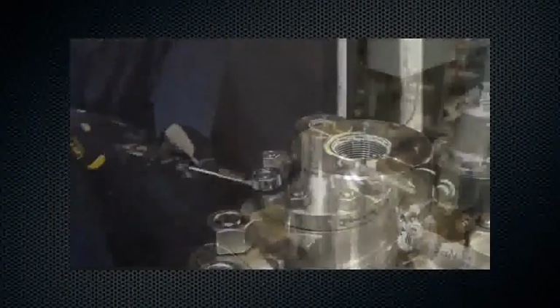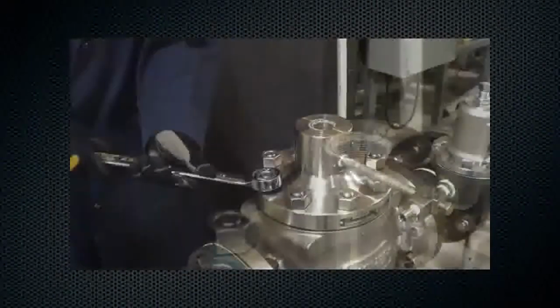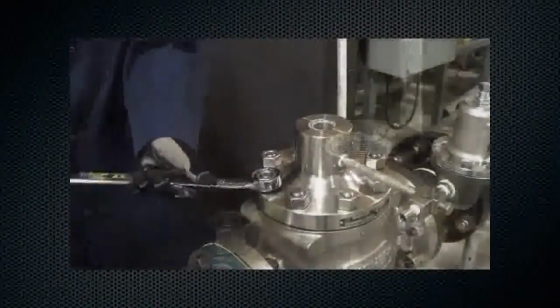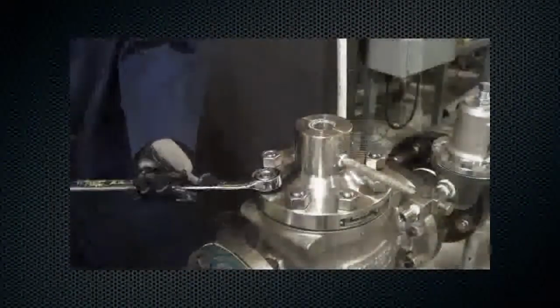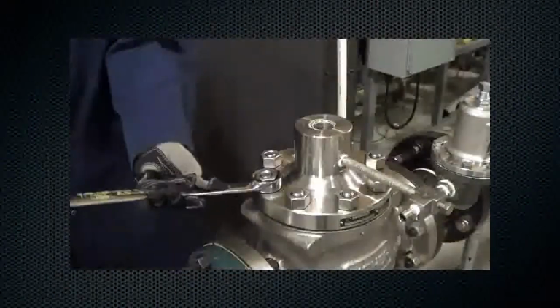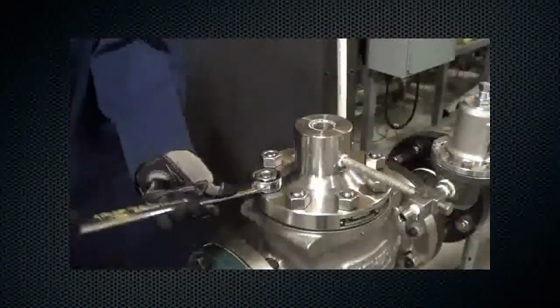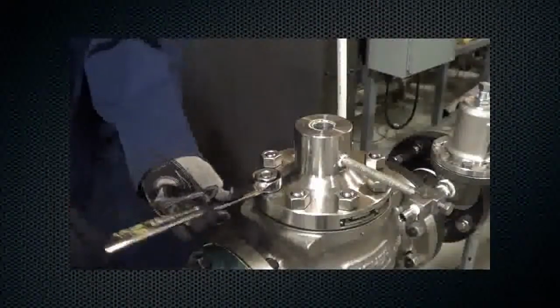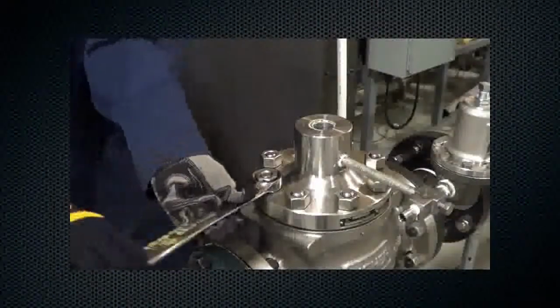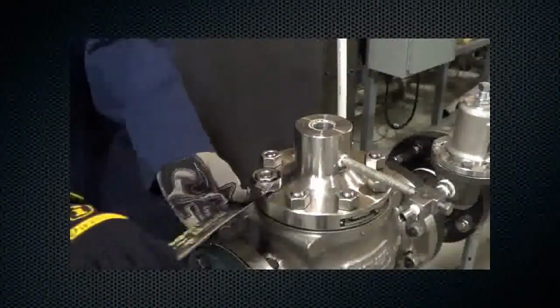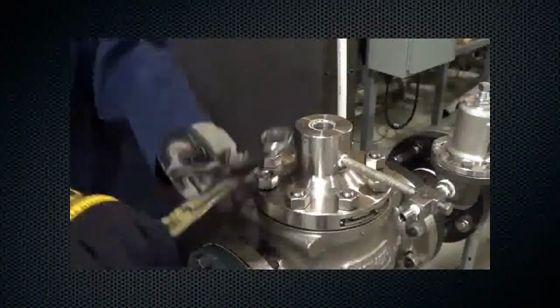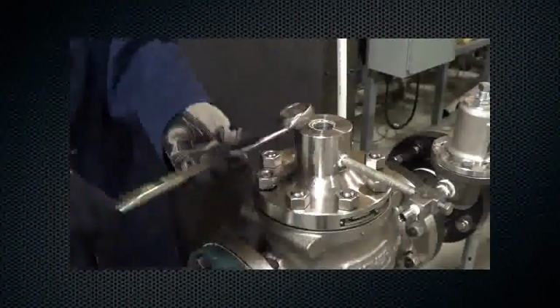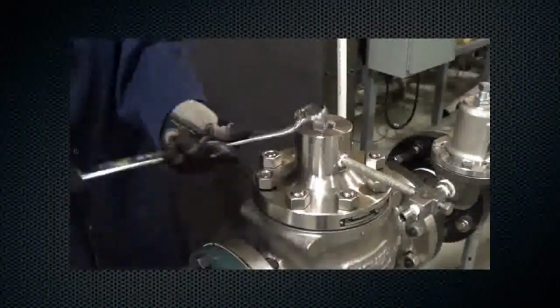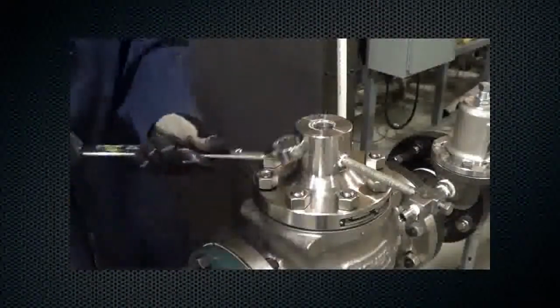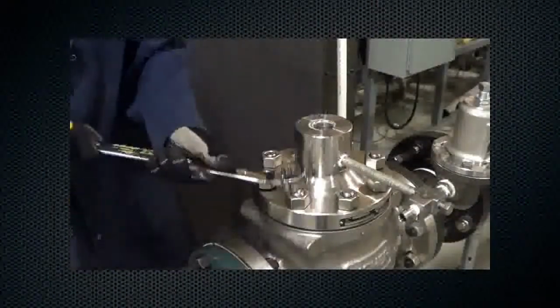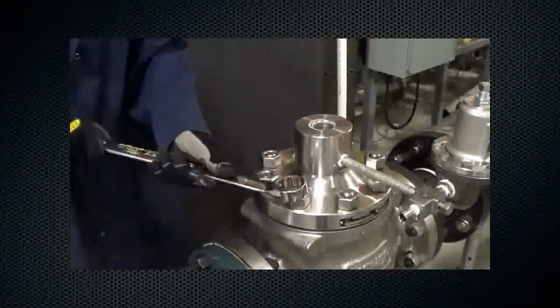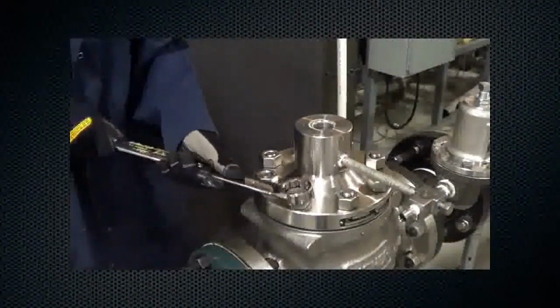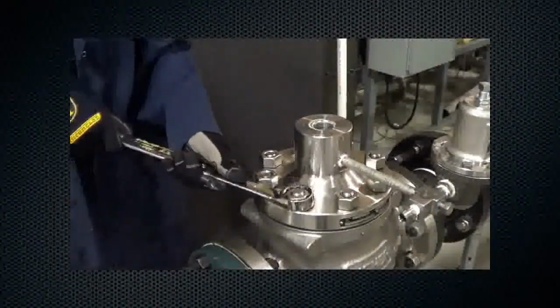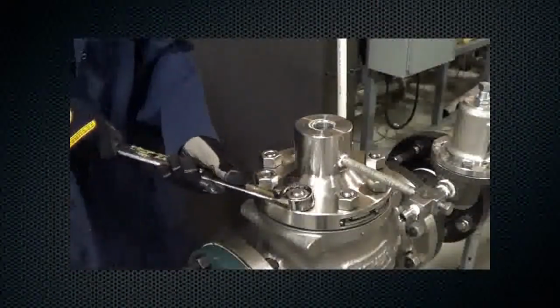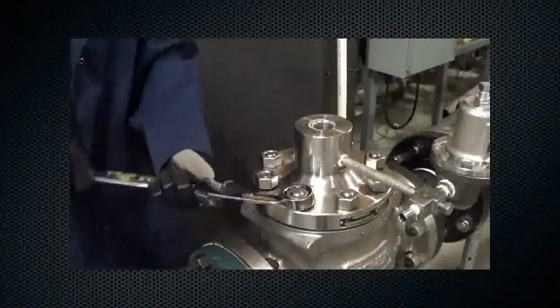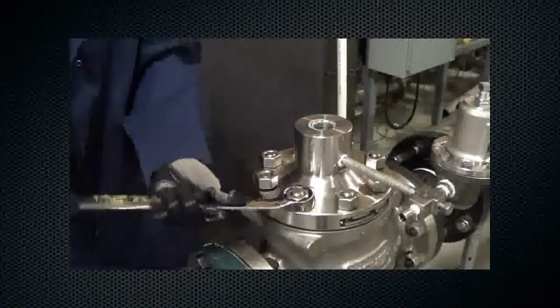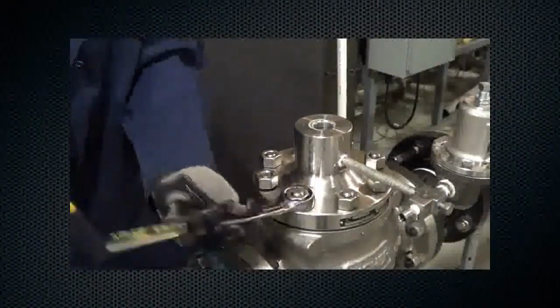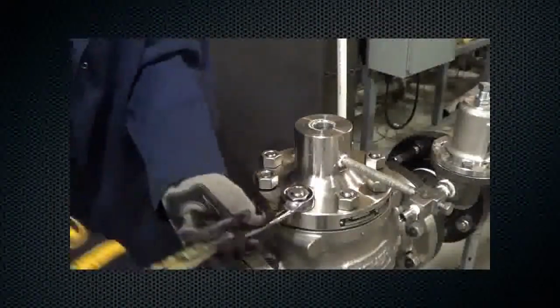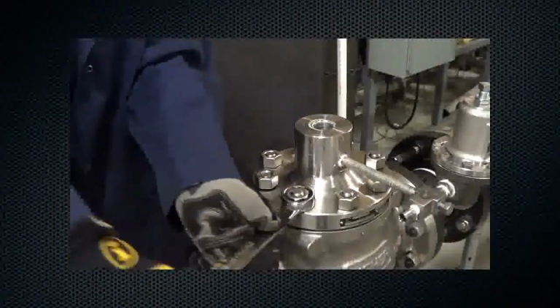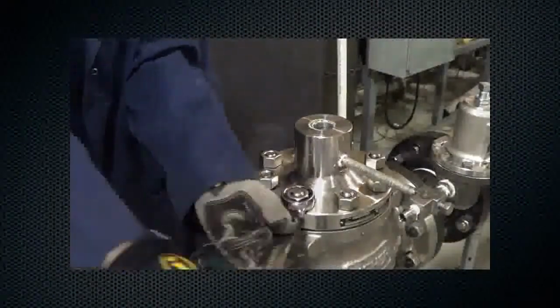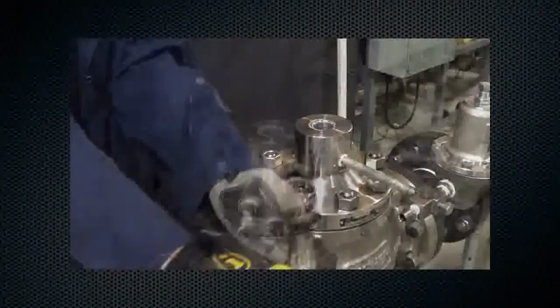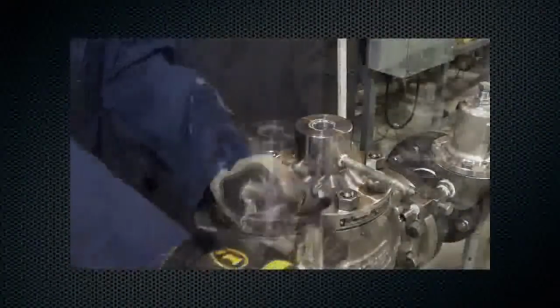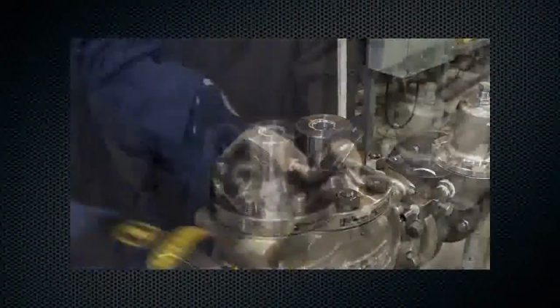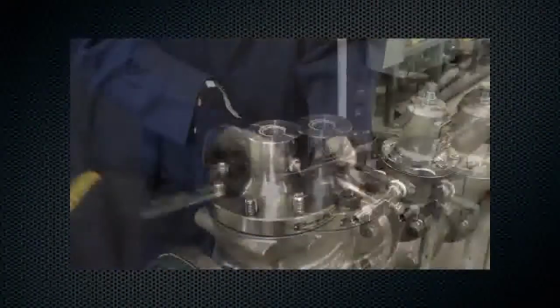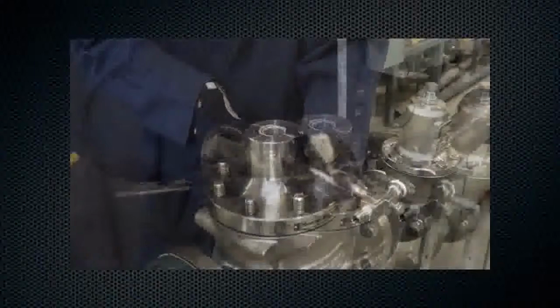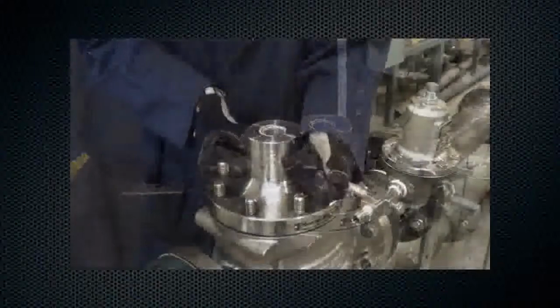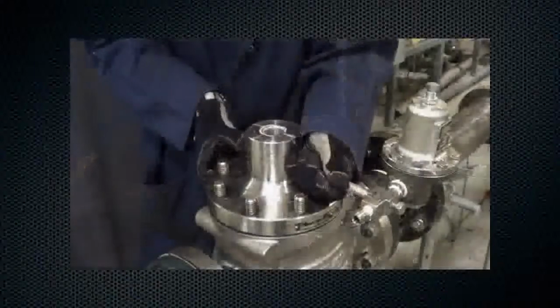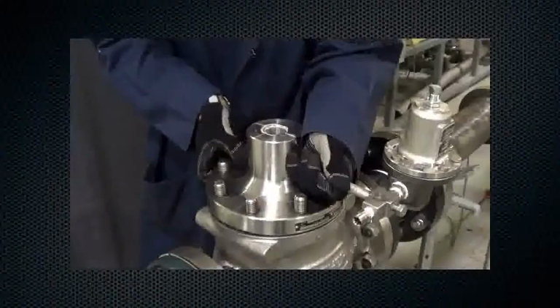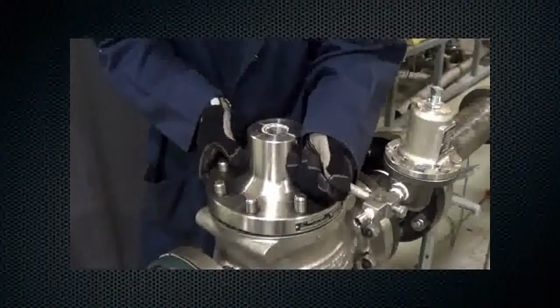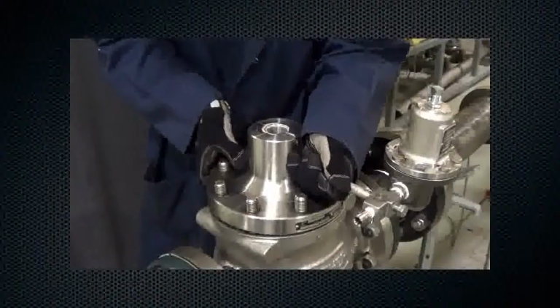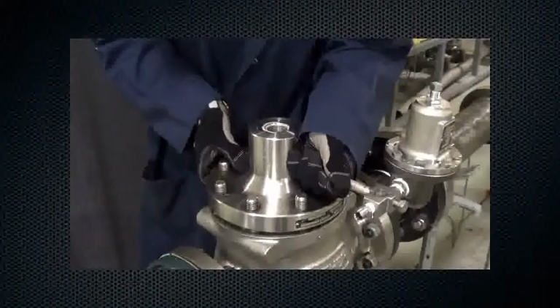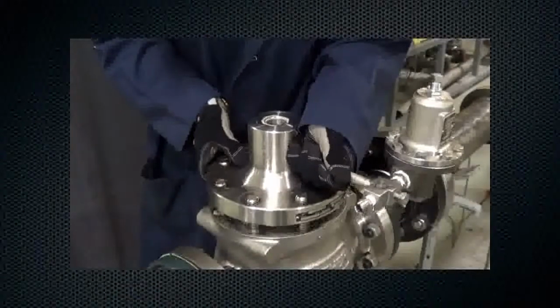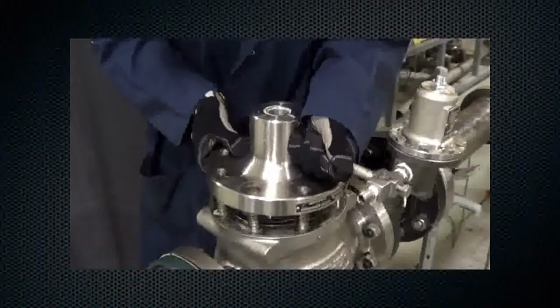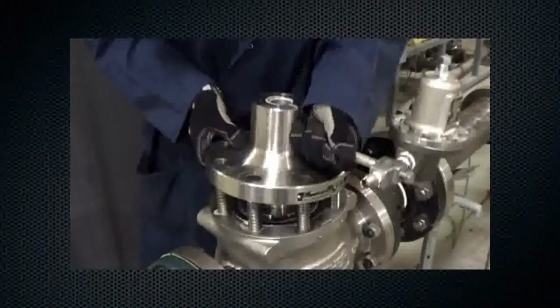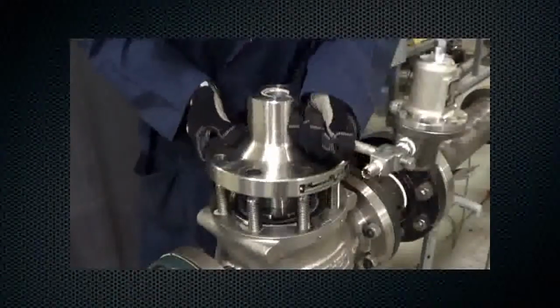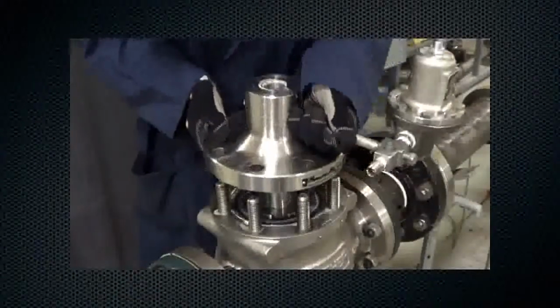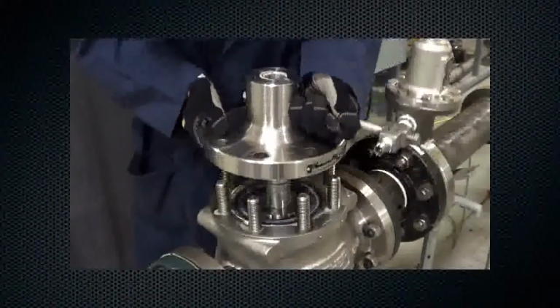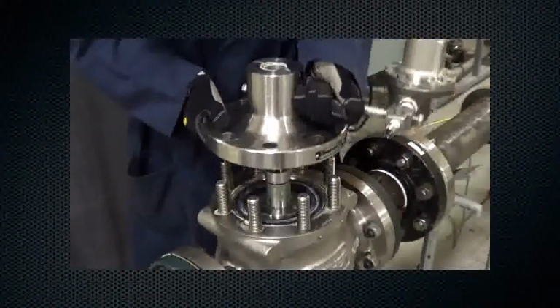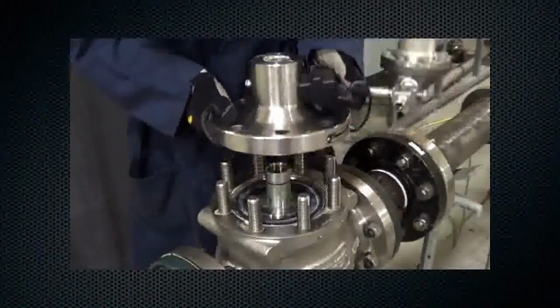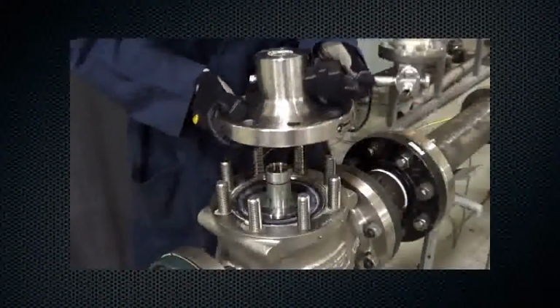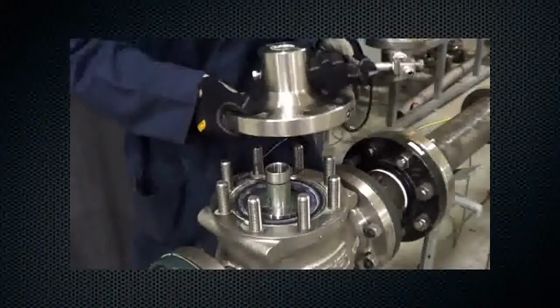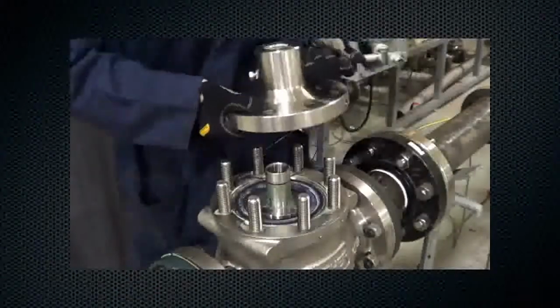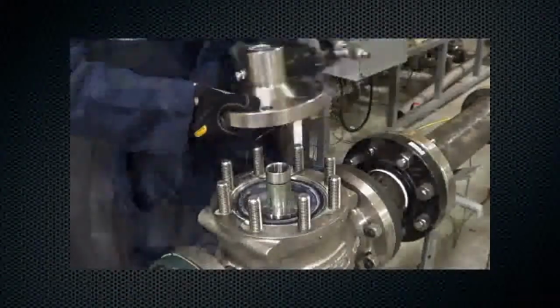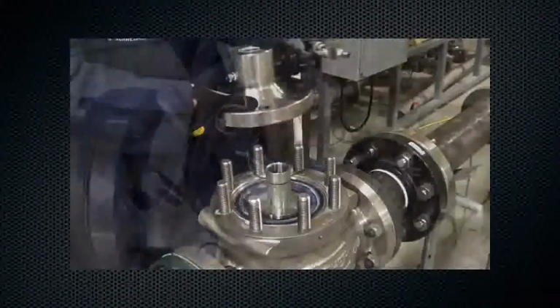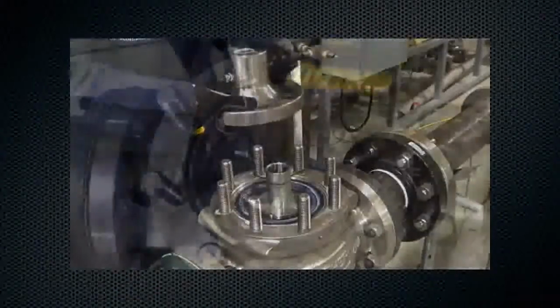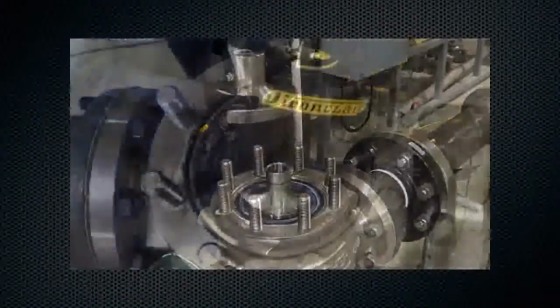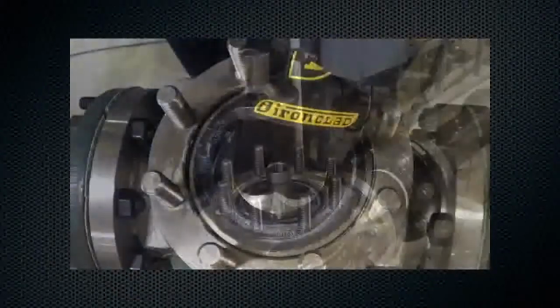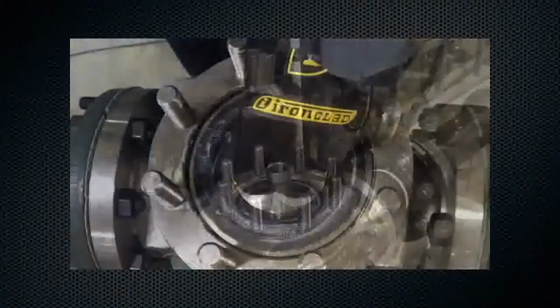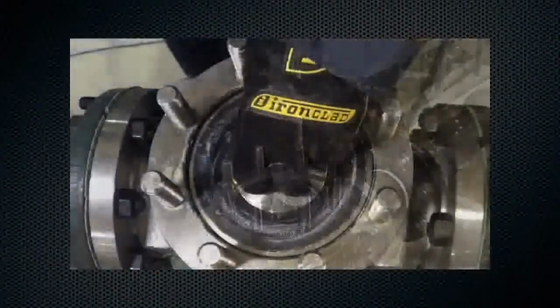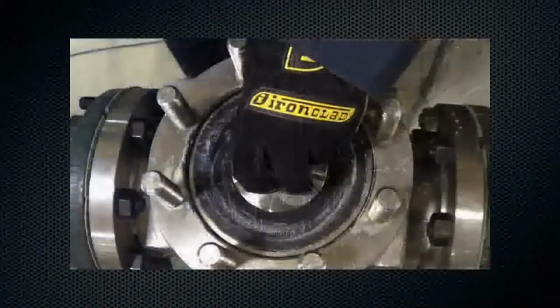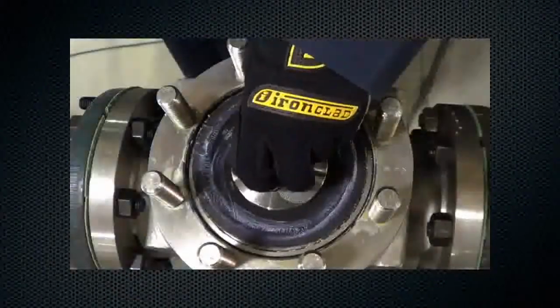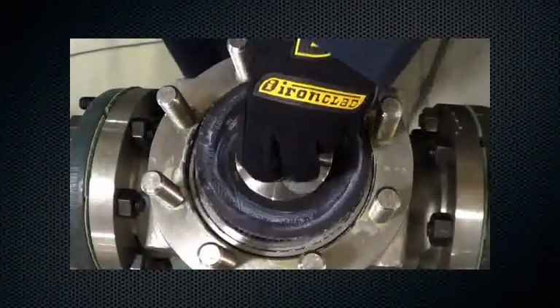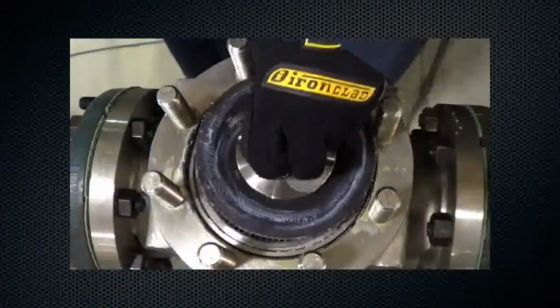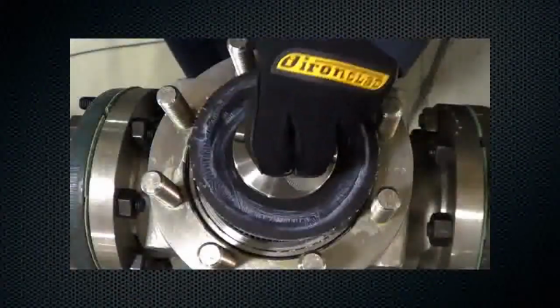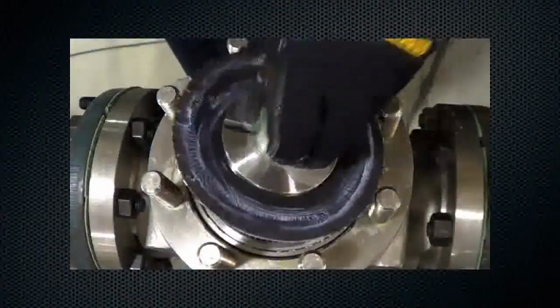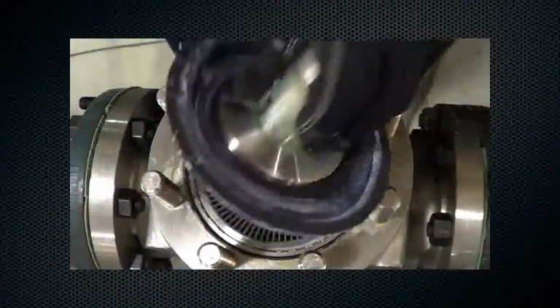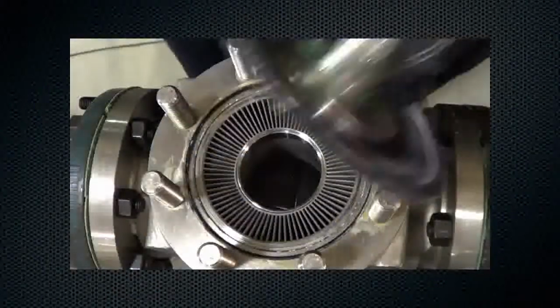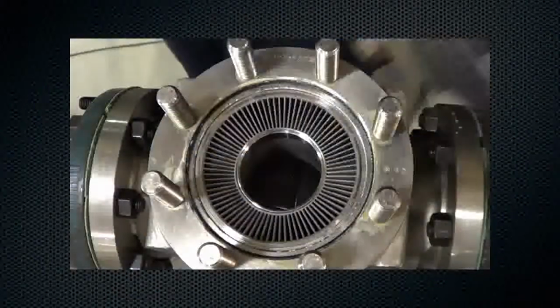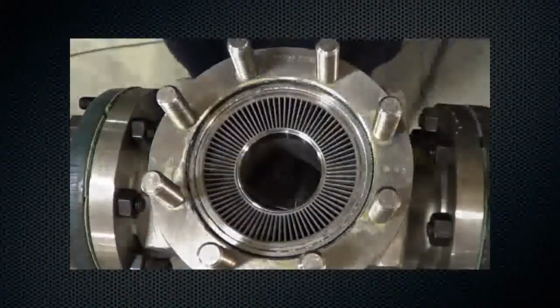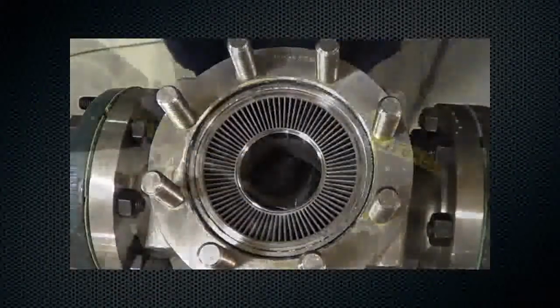Remove all cap screws. Lift up and remove the bonnet from the body. Remove the diaphragm assembly.